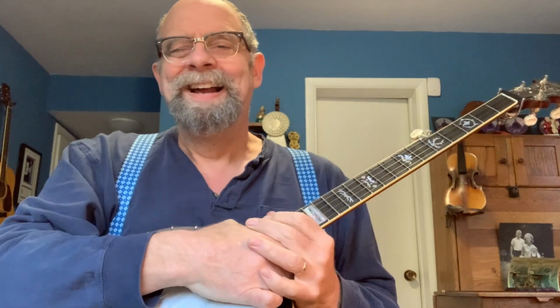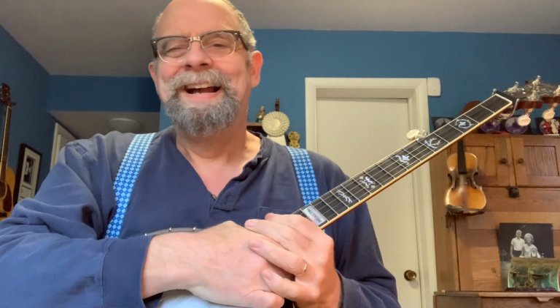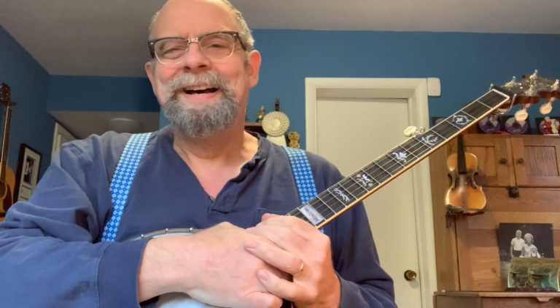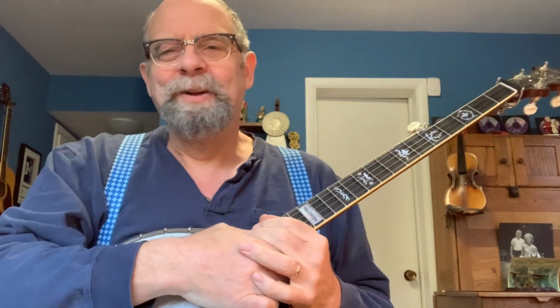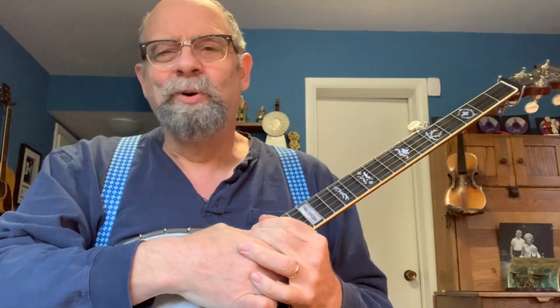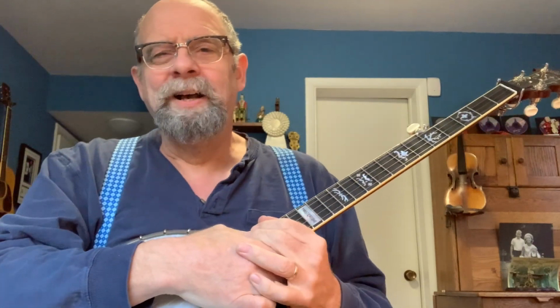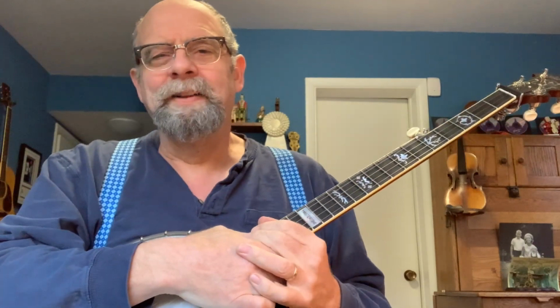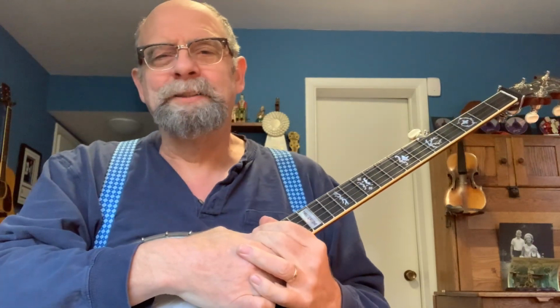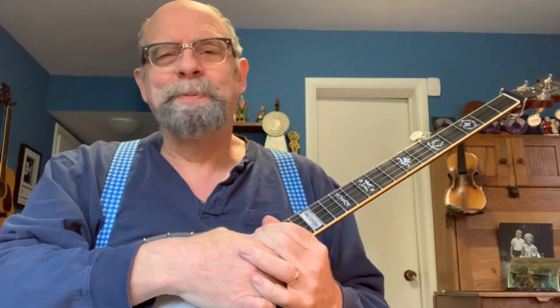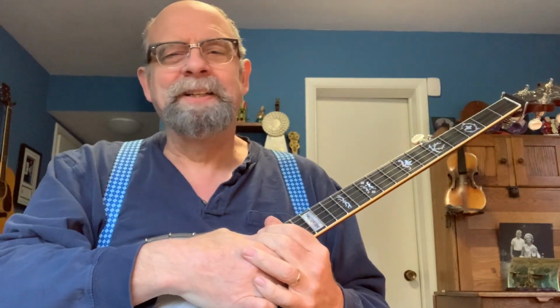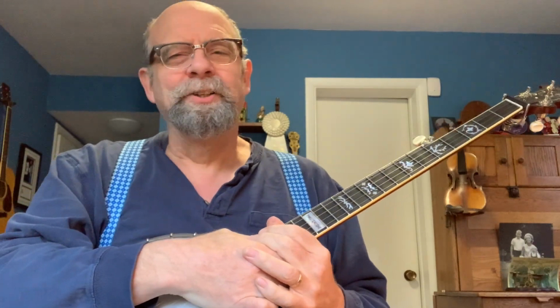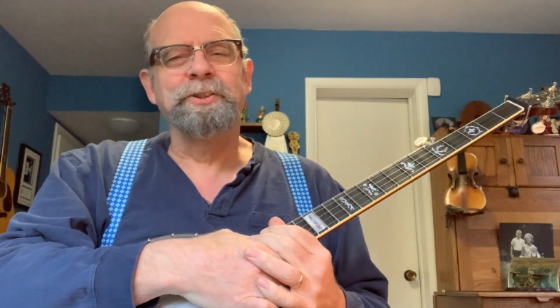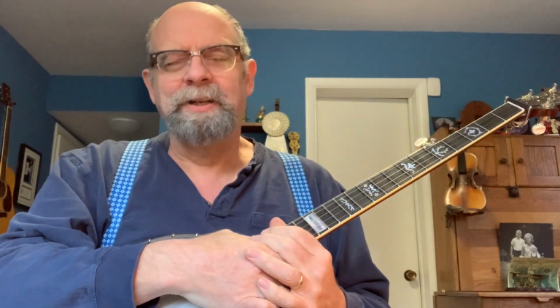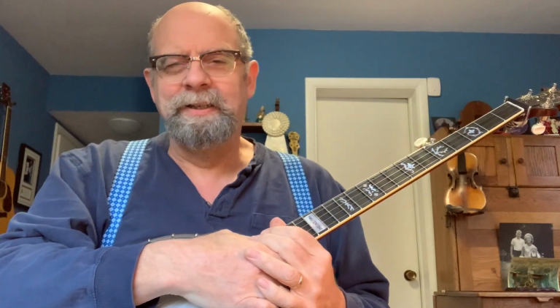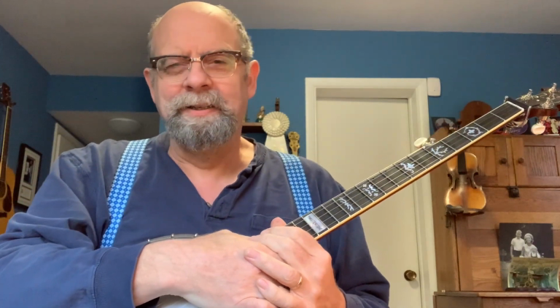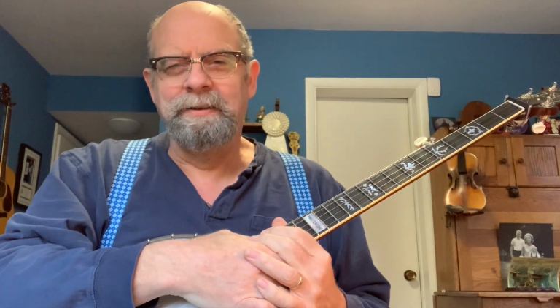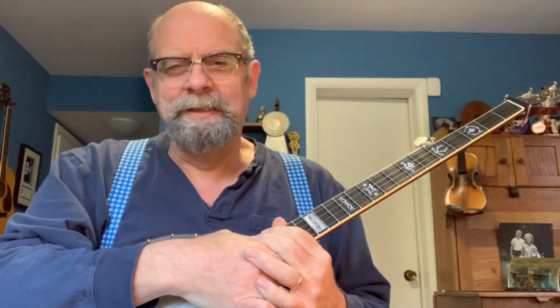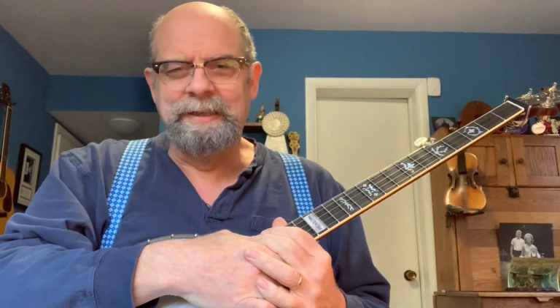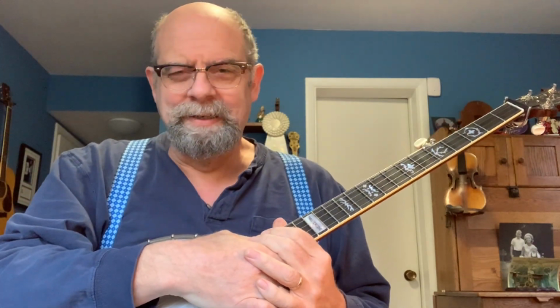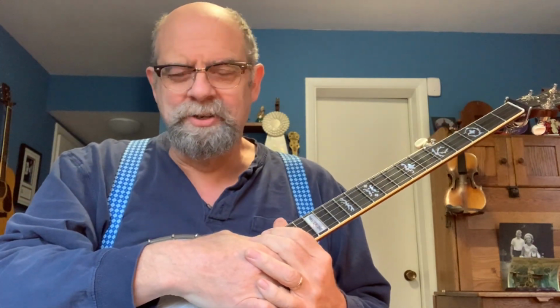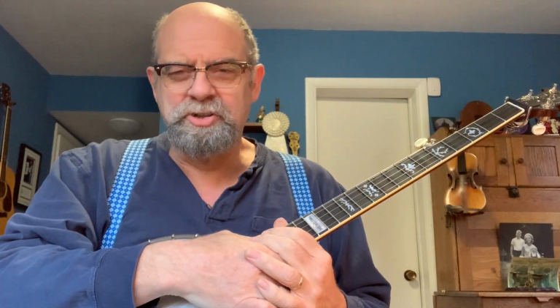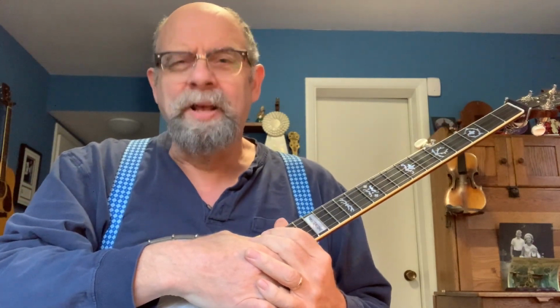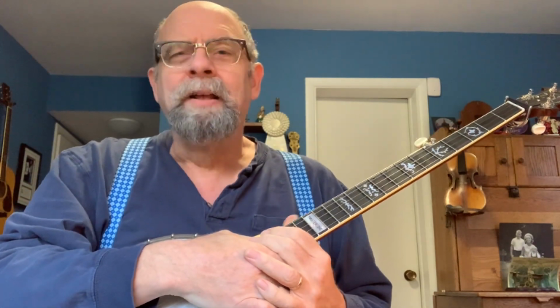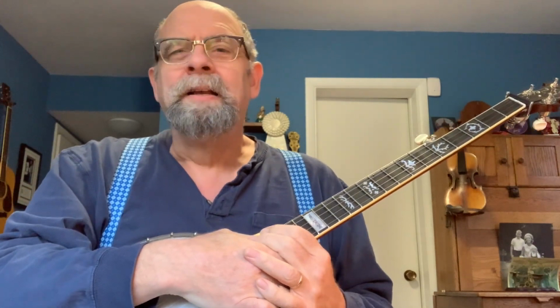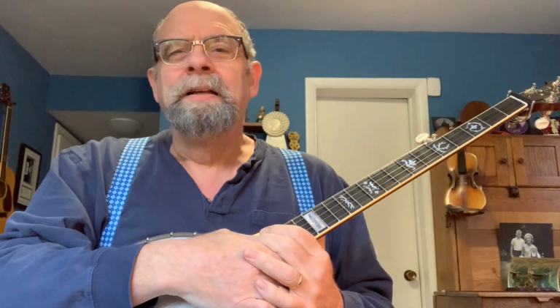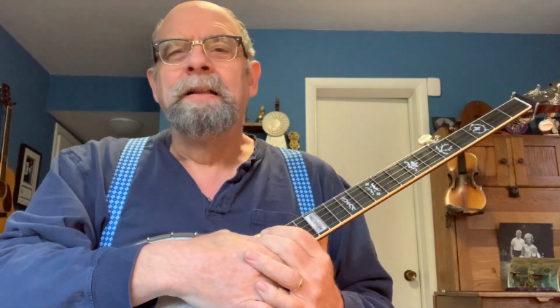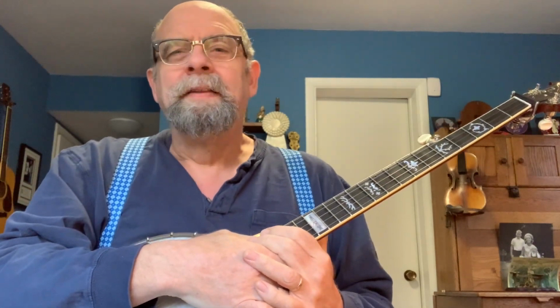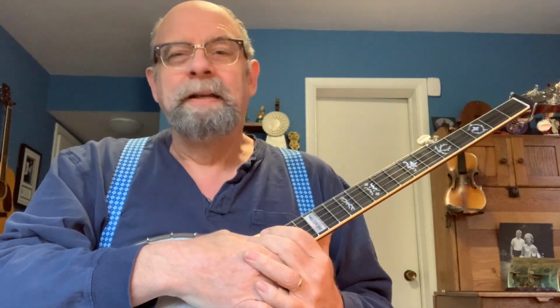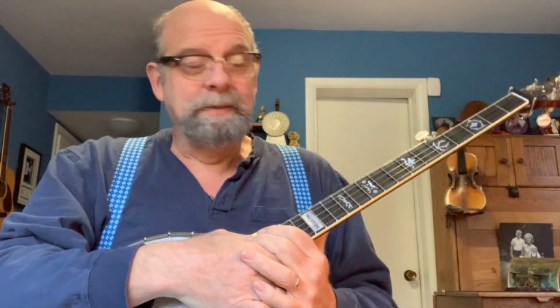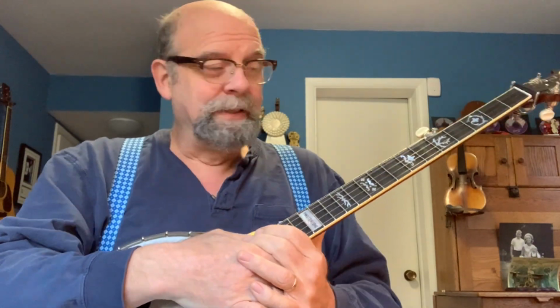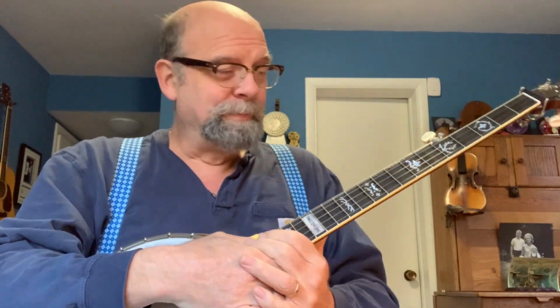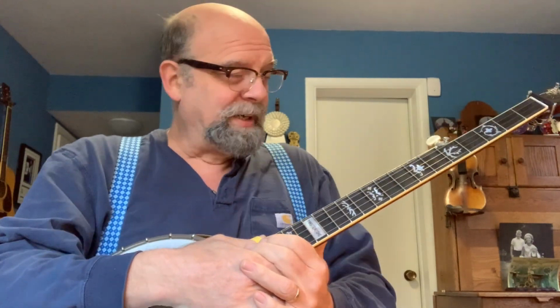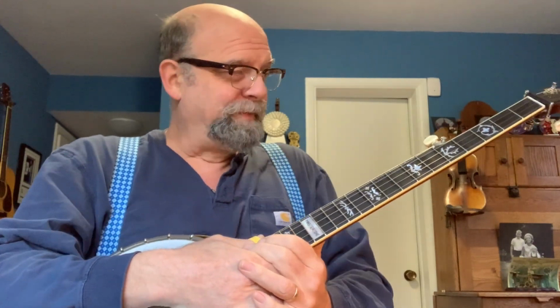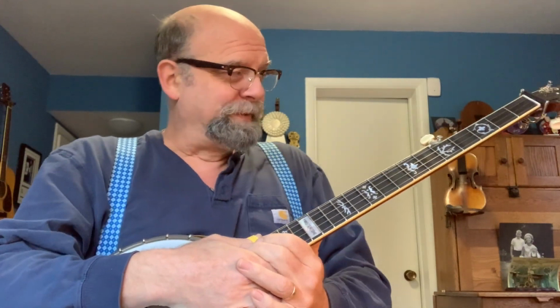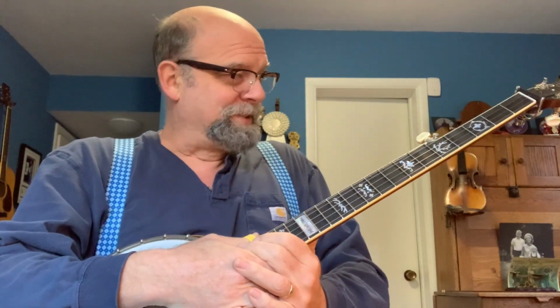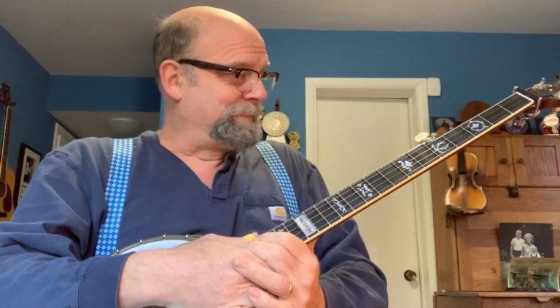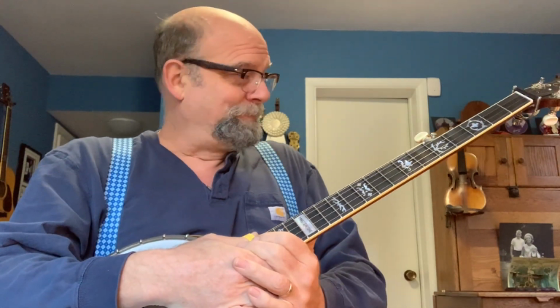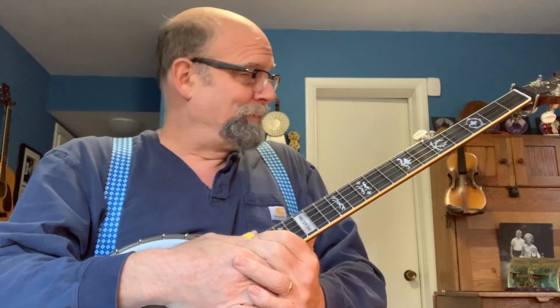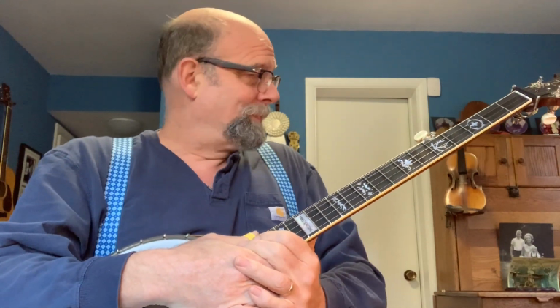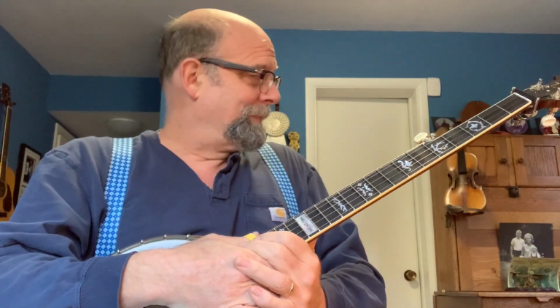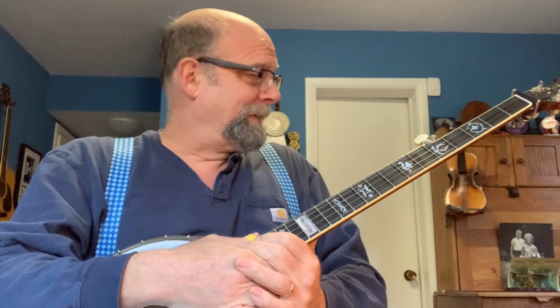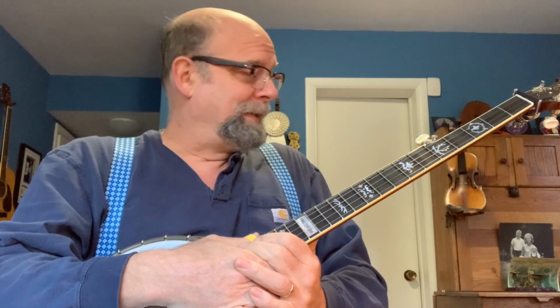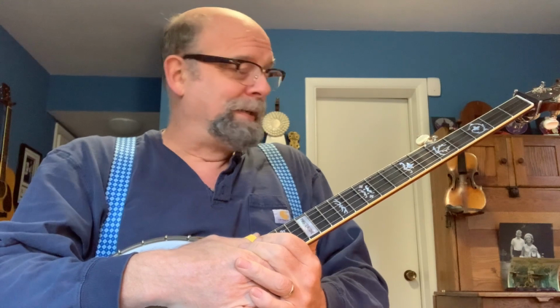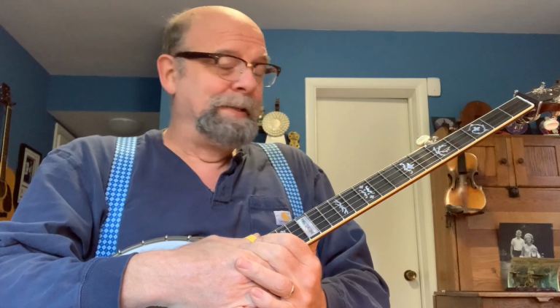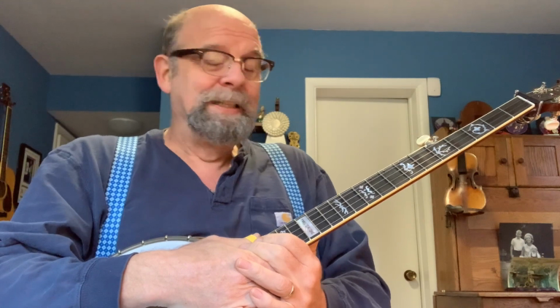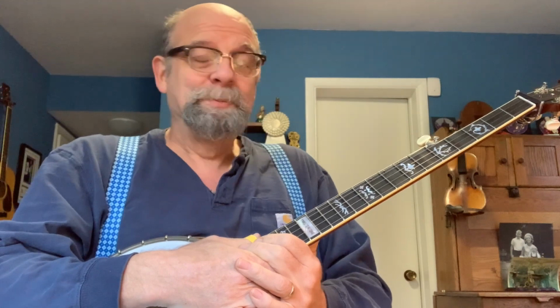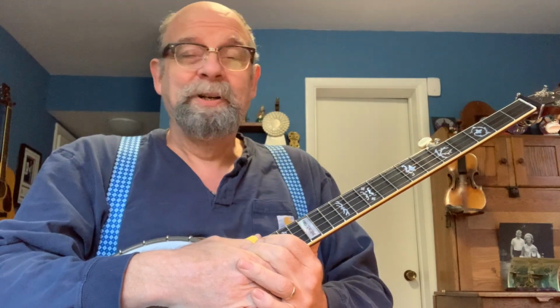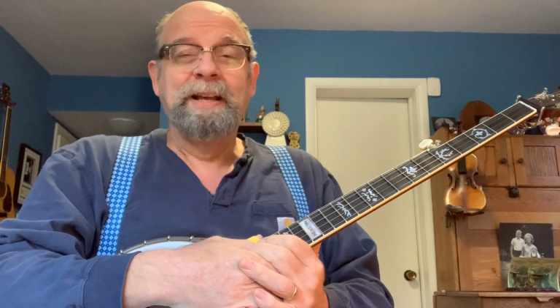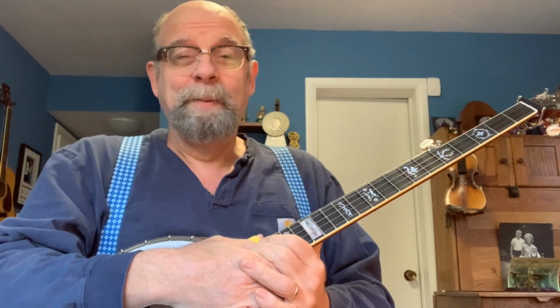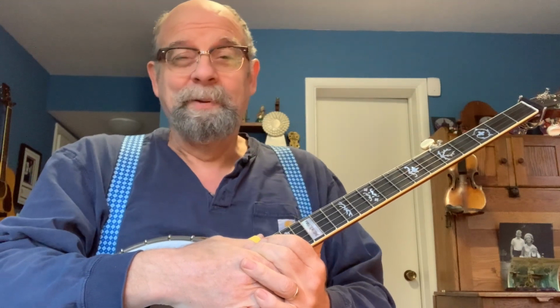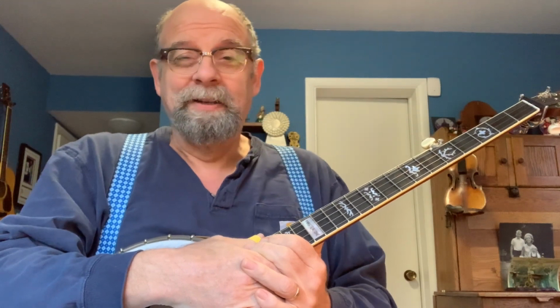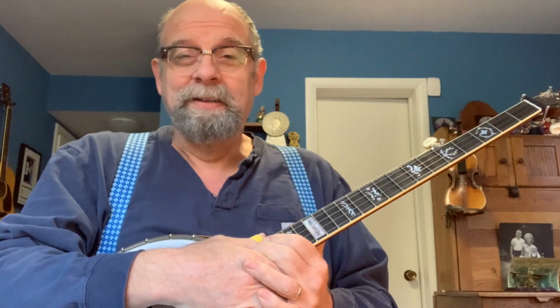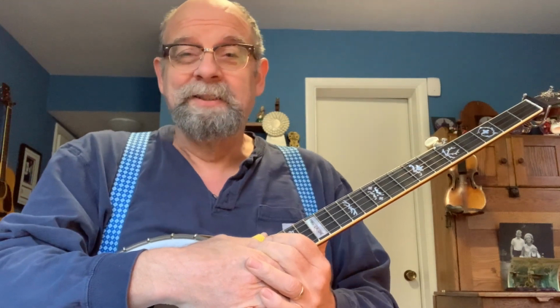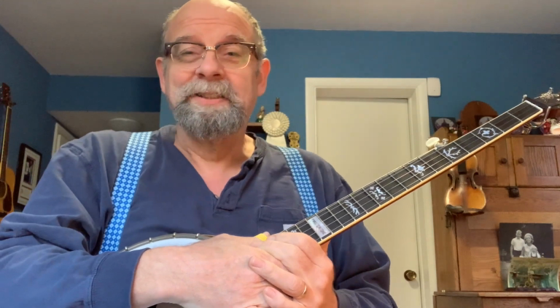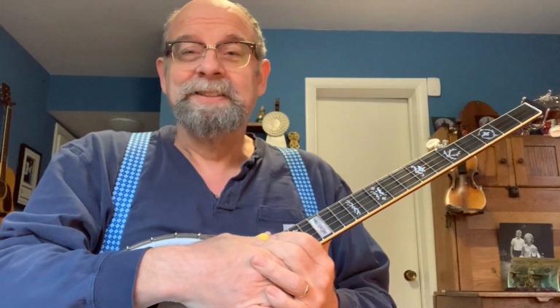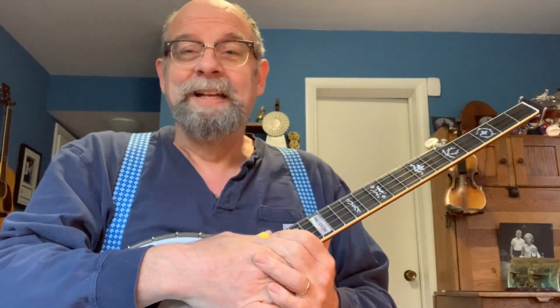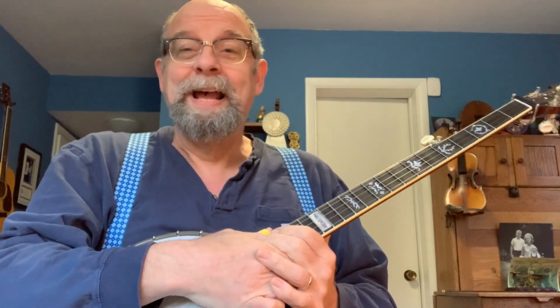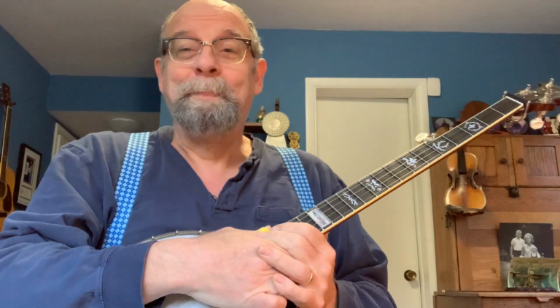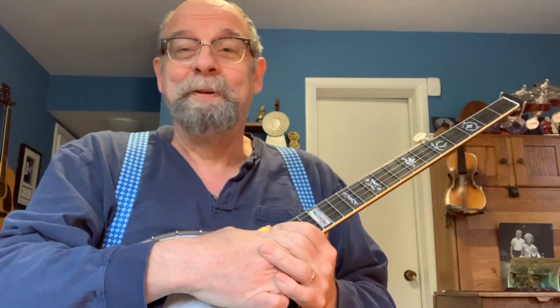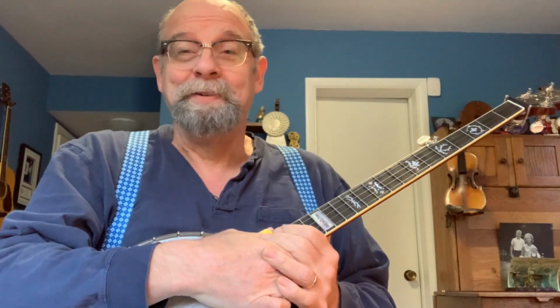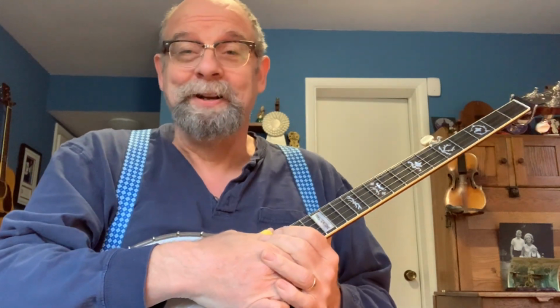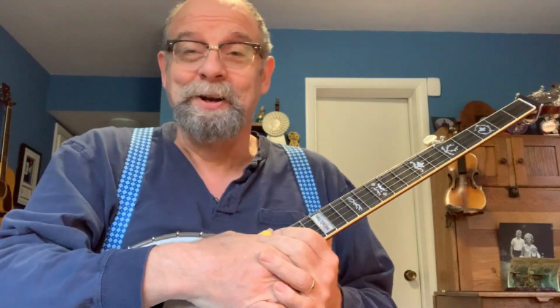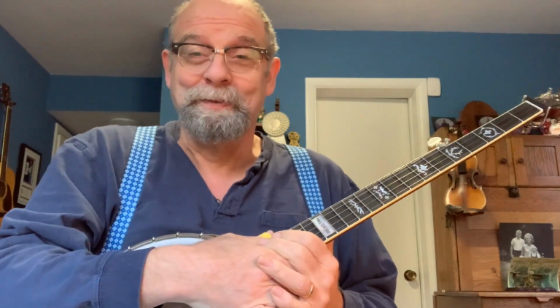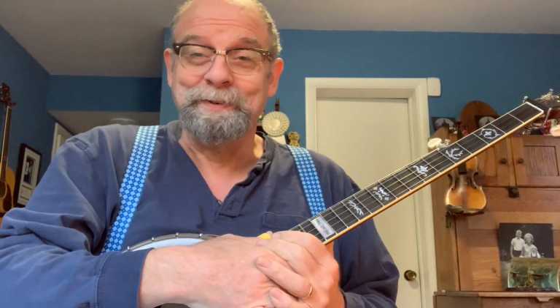Howdy! Well, there's big news around here and that is that I cleaned my office, and that's pretty epic because it doesn't happen very often.